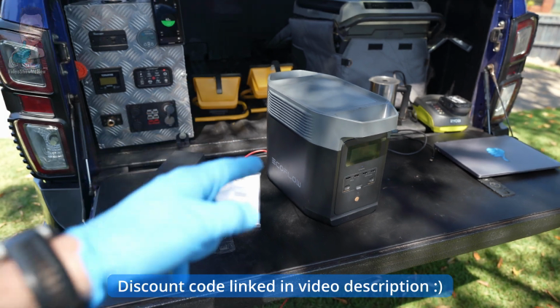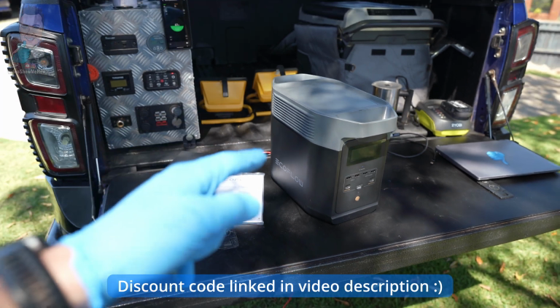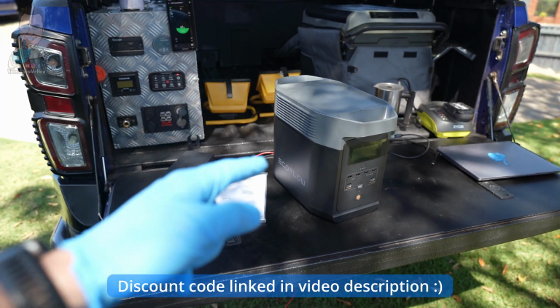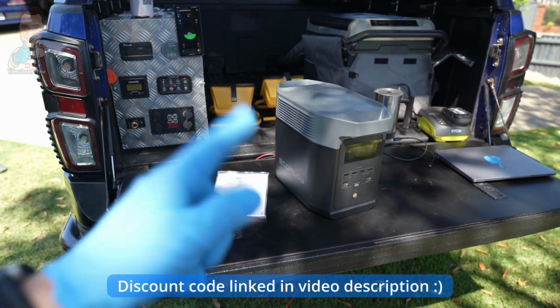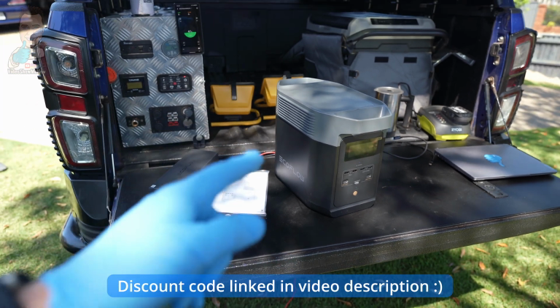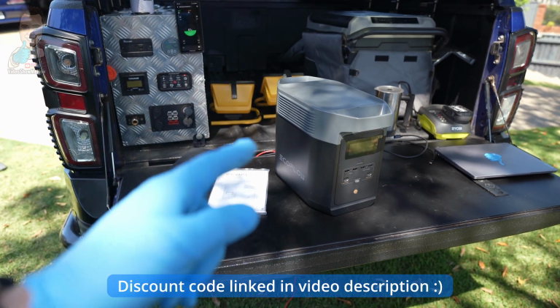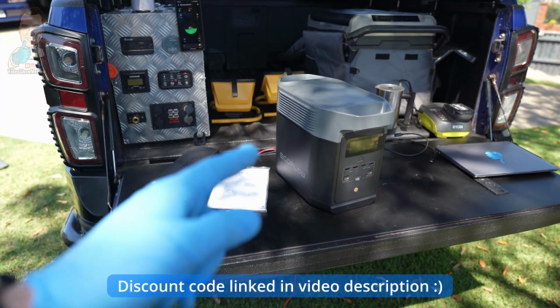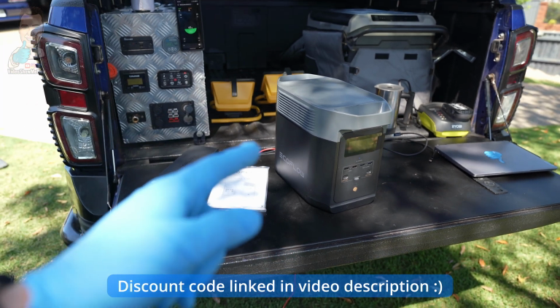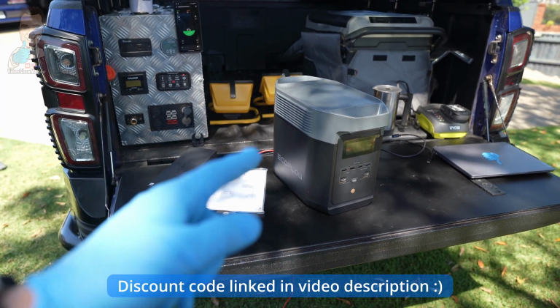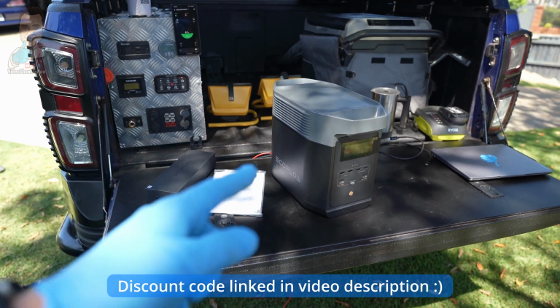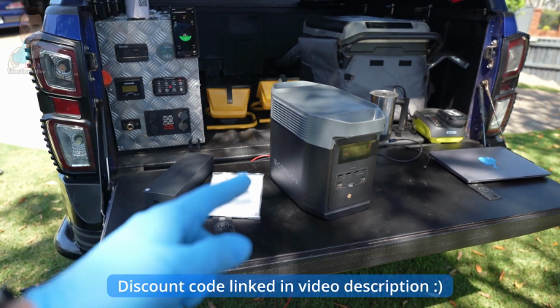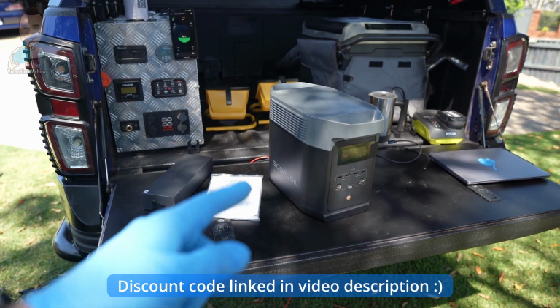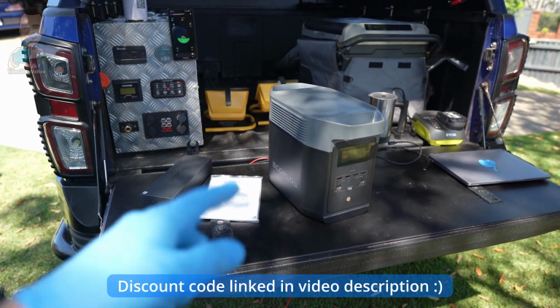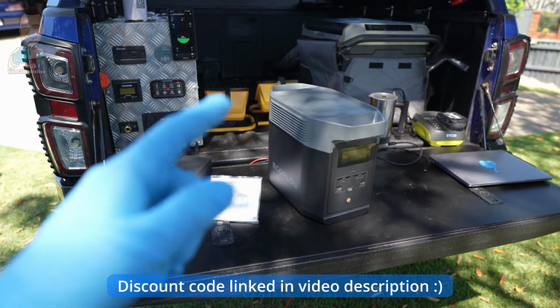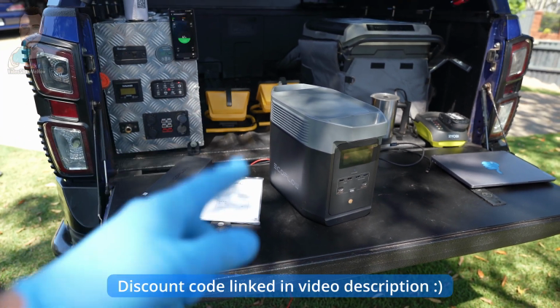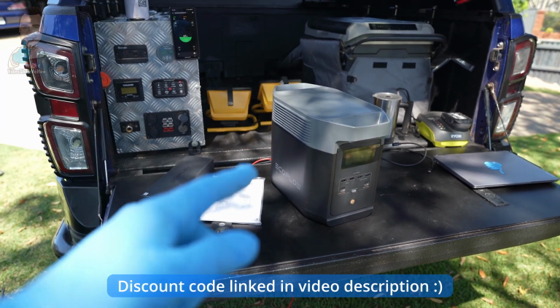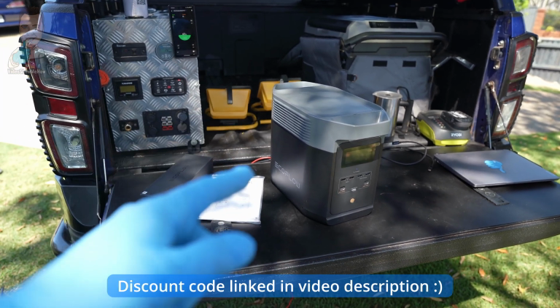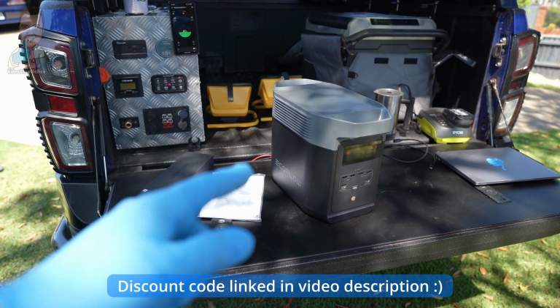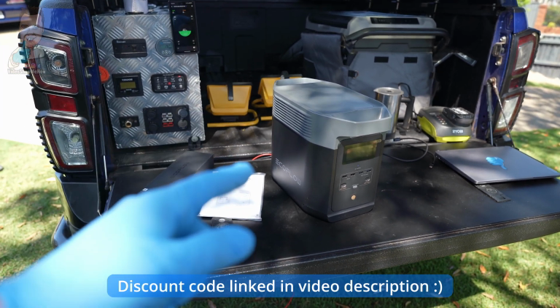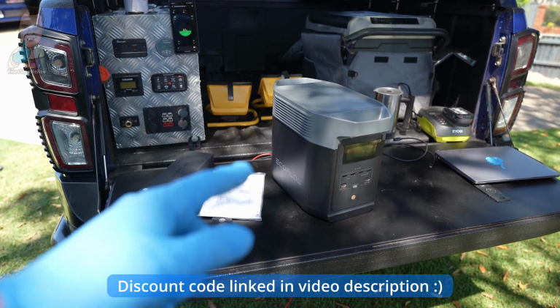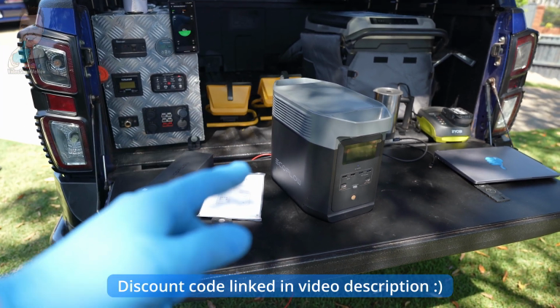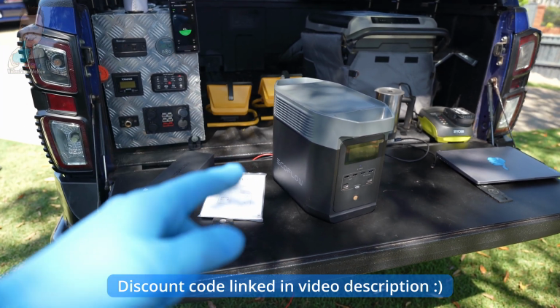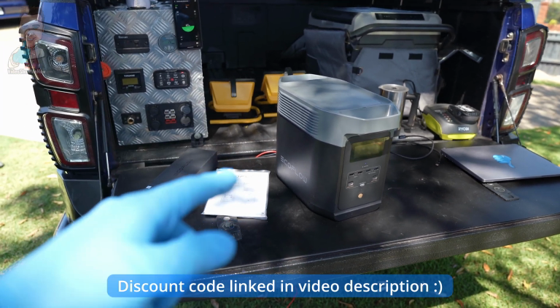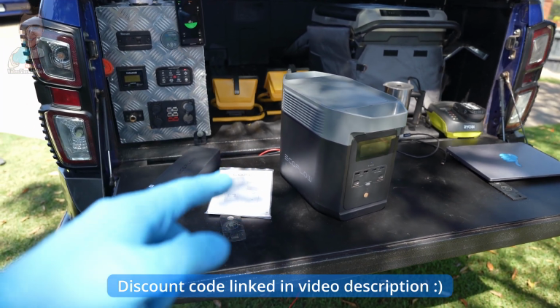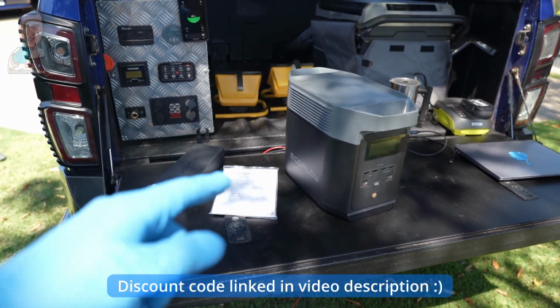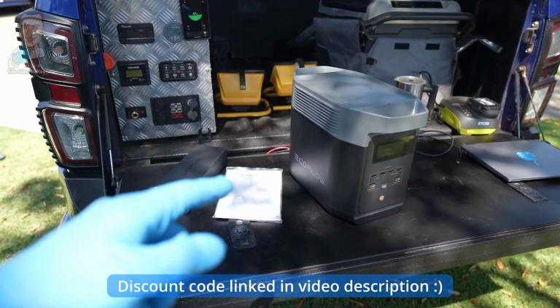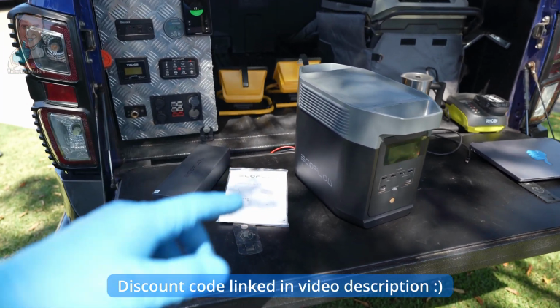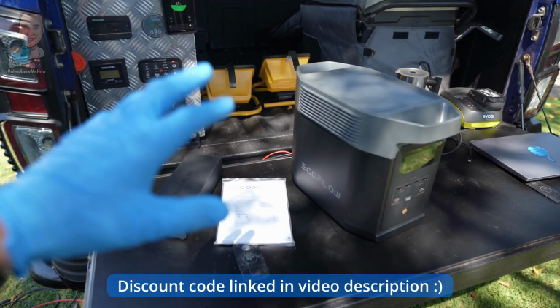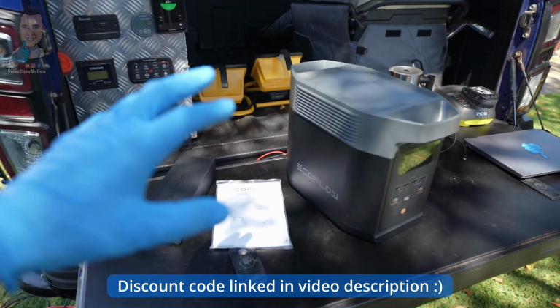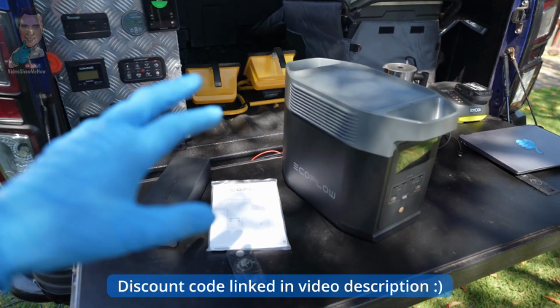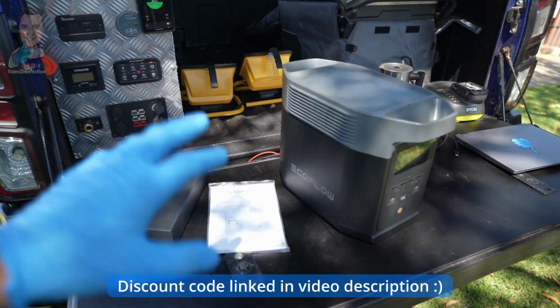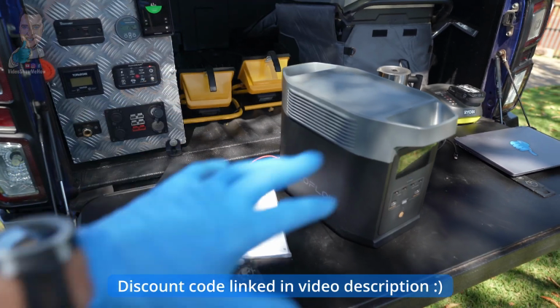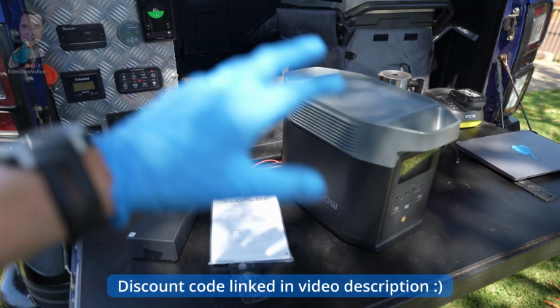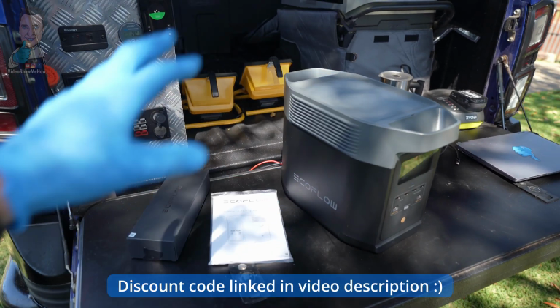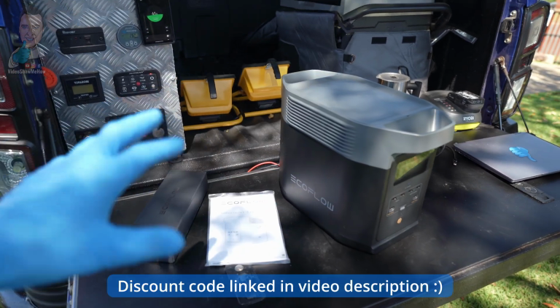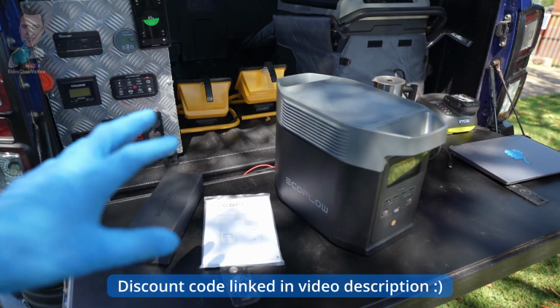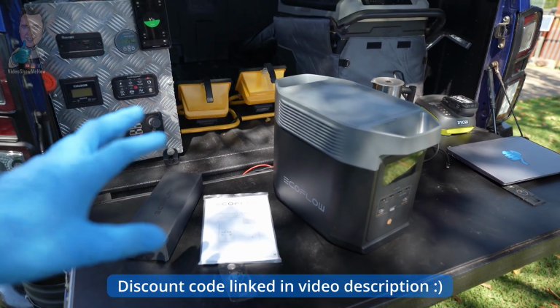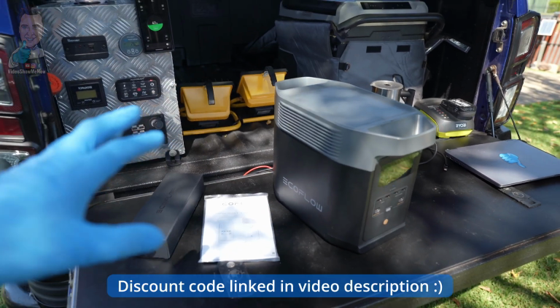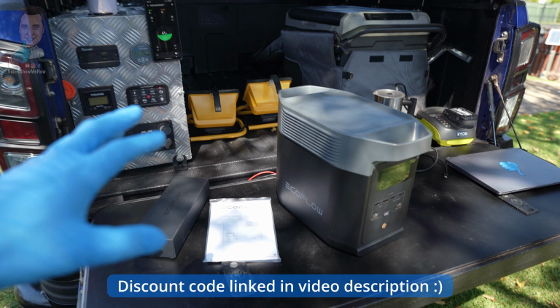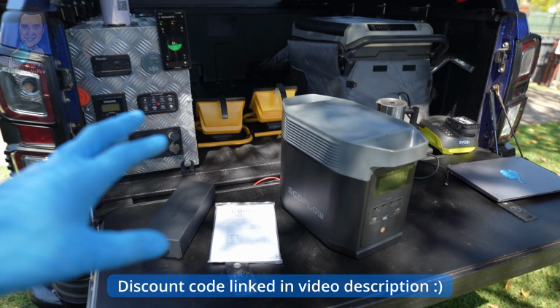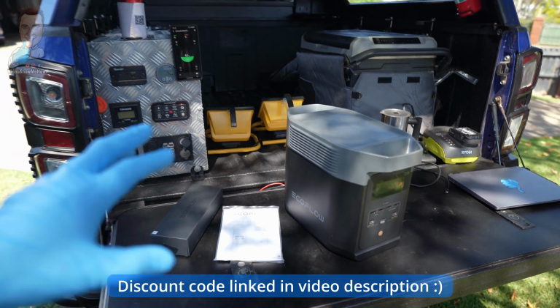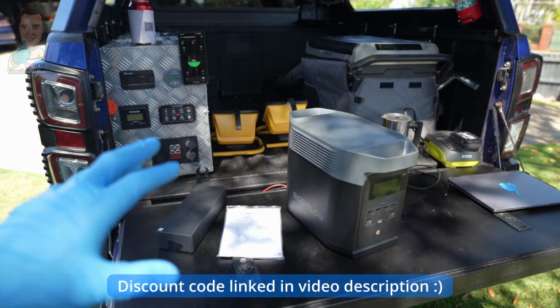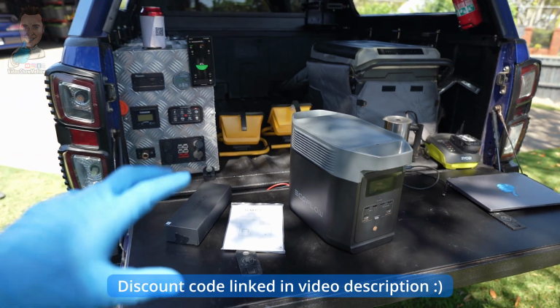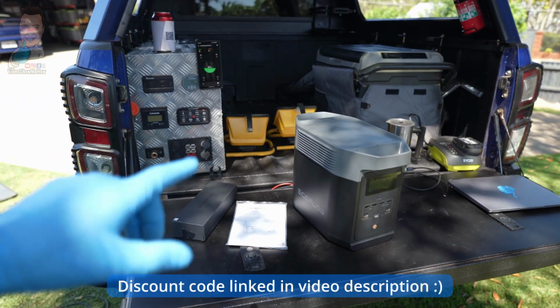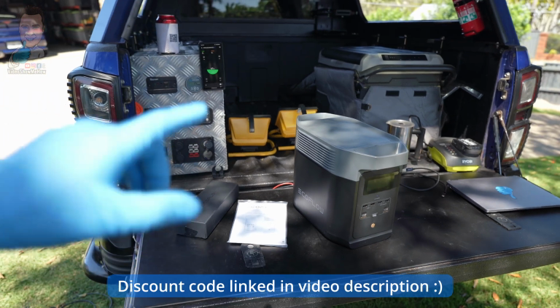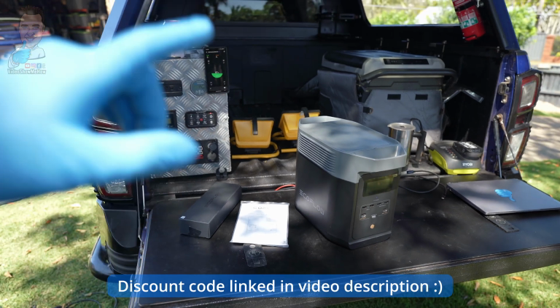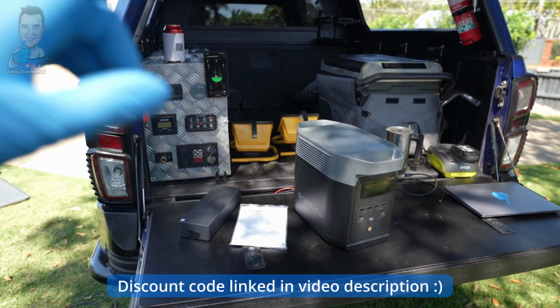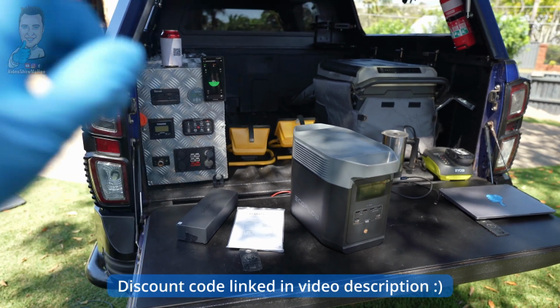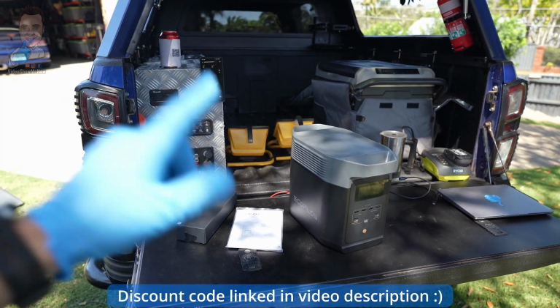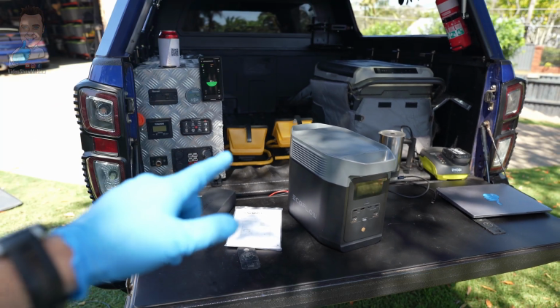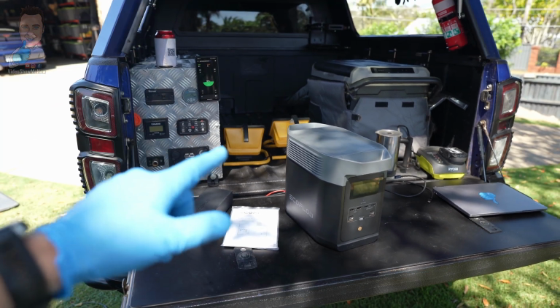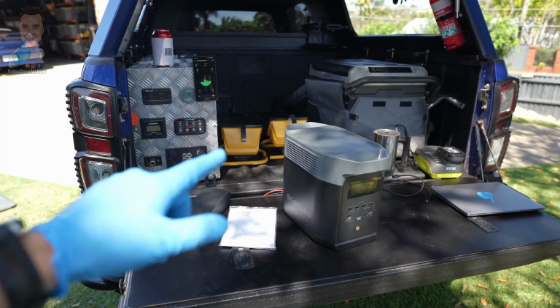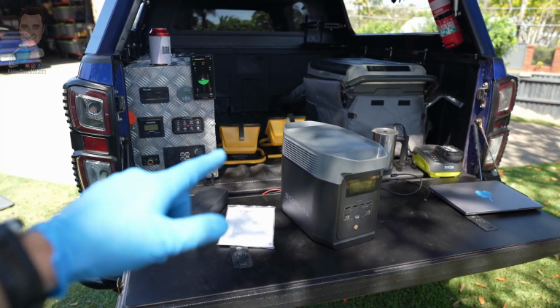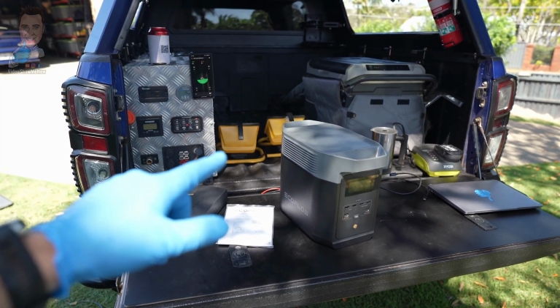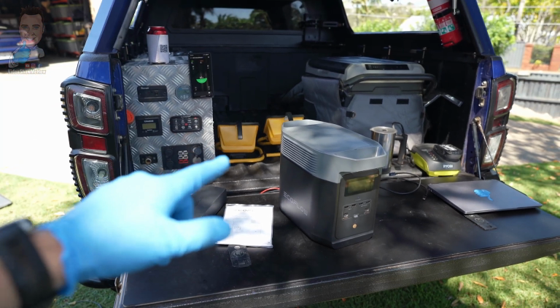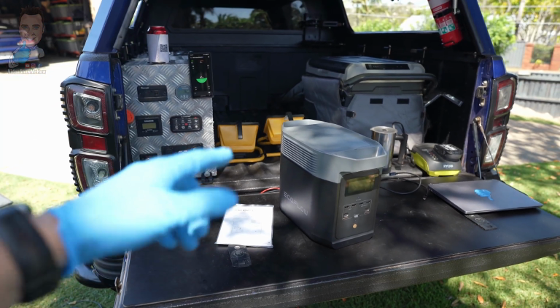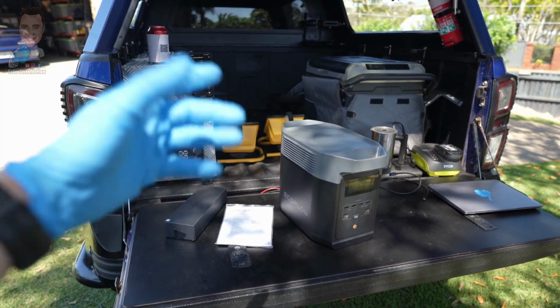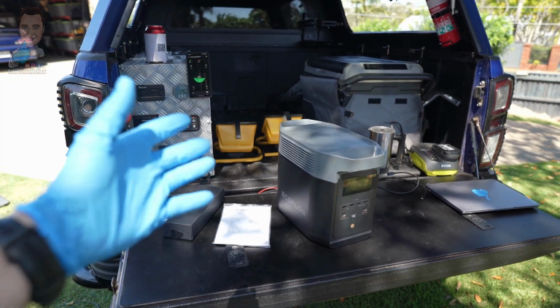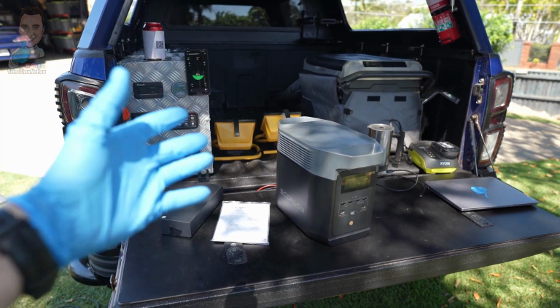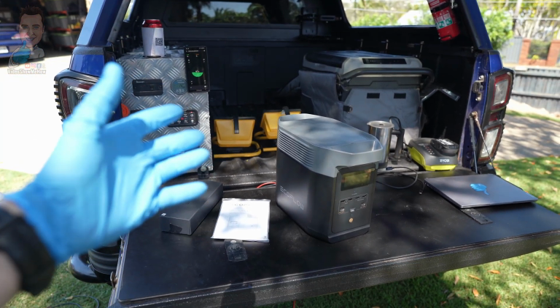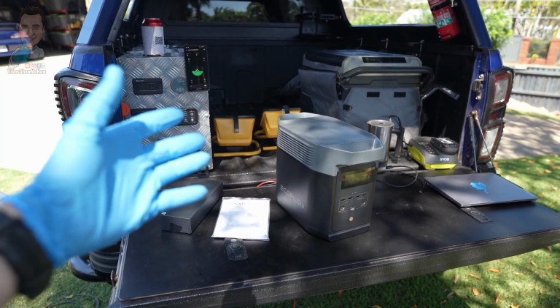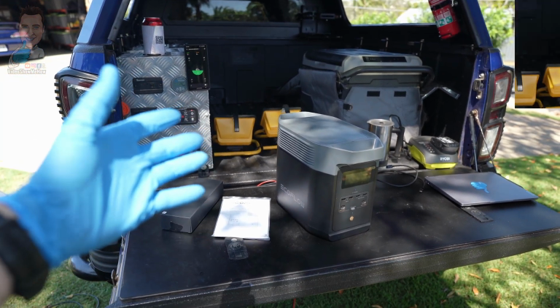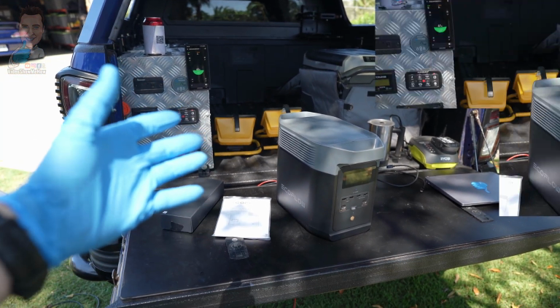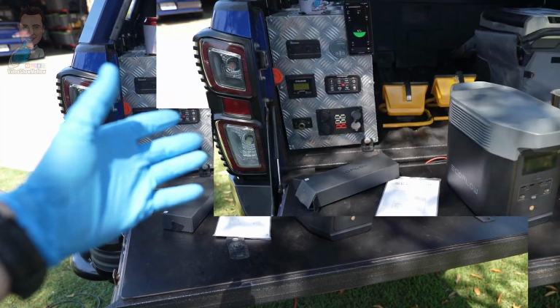This has got a few updates that I think are definitely worthwhile checking out if you're in the market for something like this. So without further ado, let's get started.